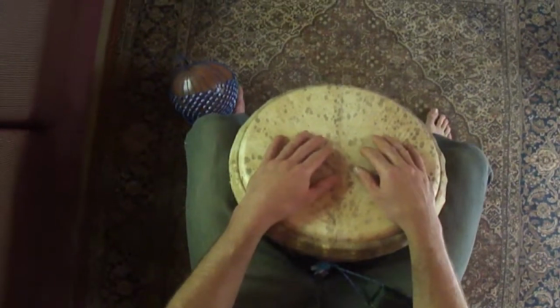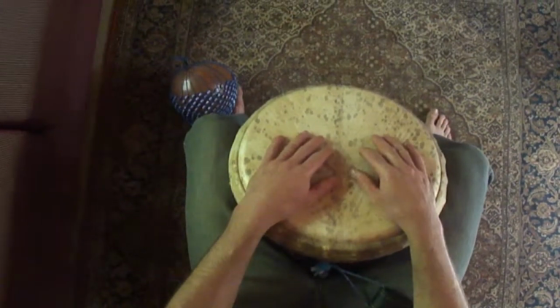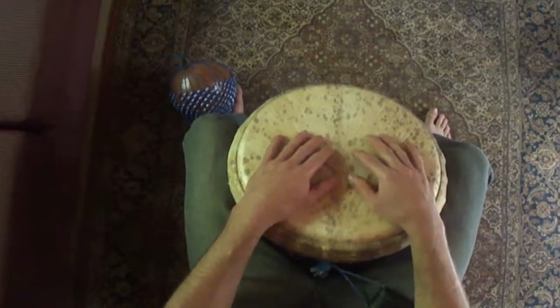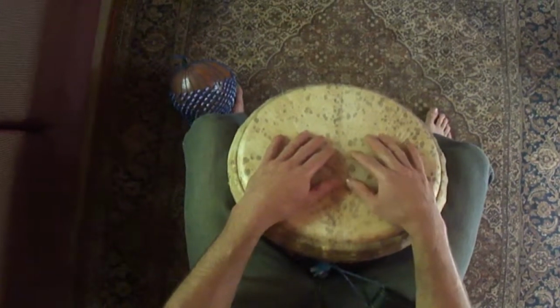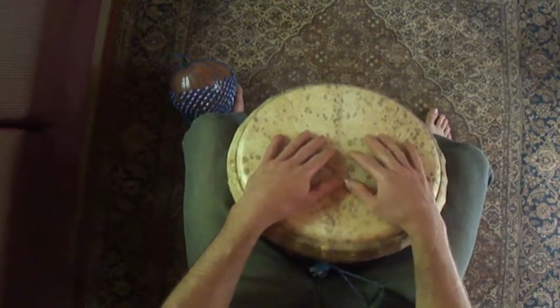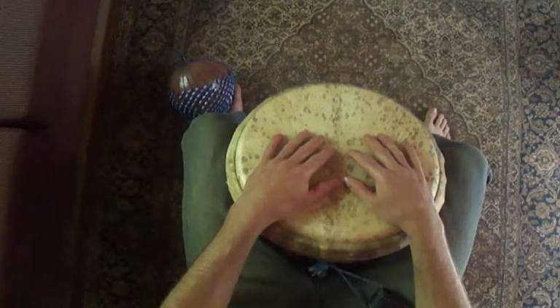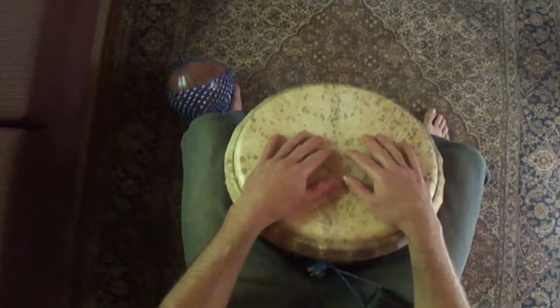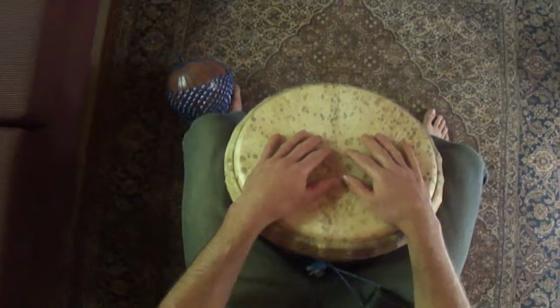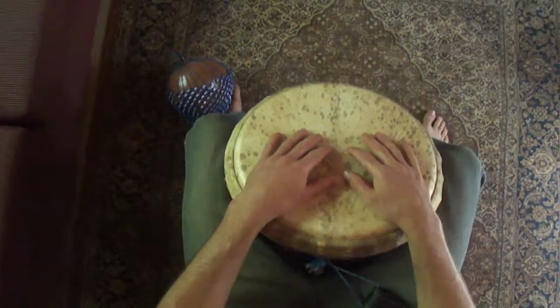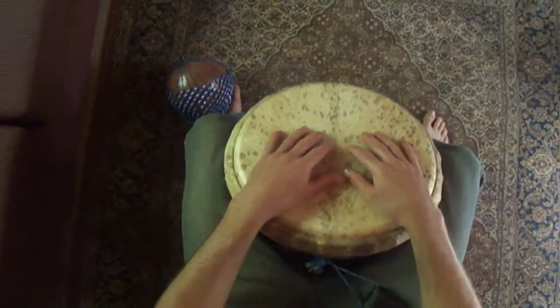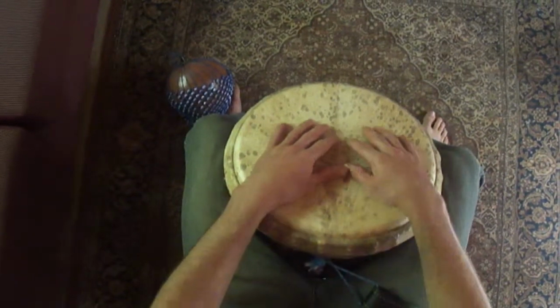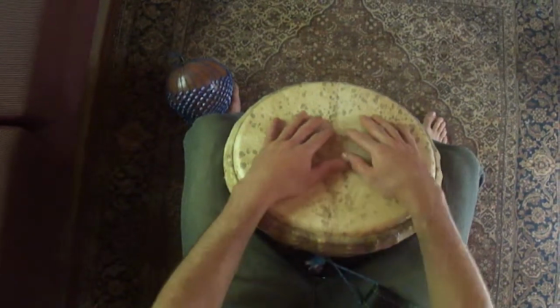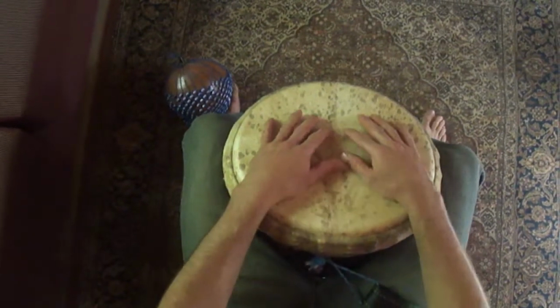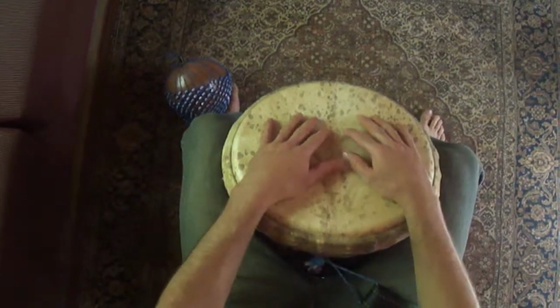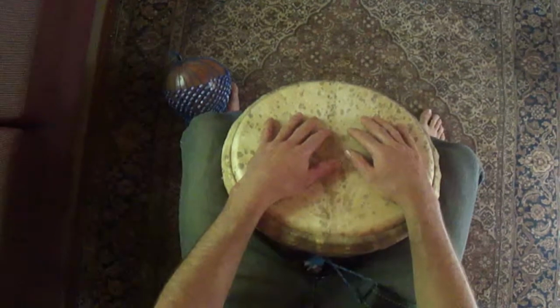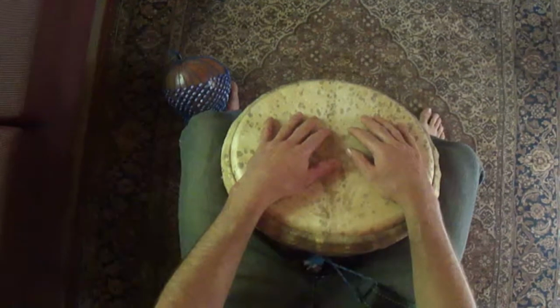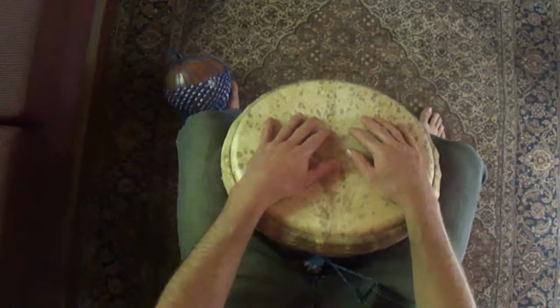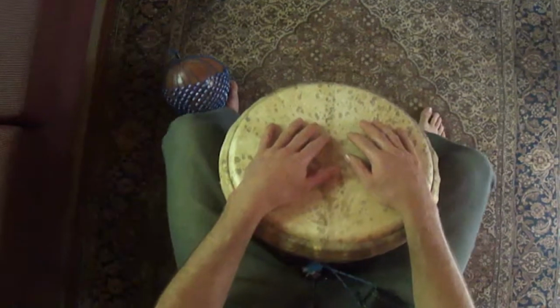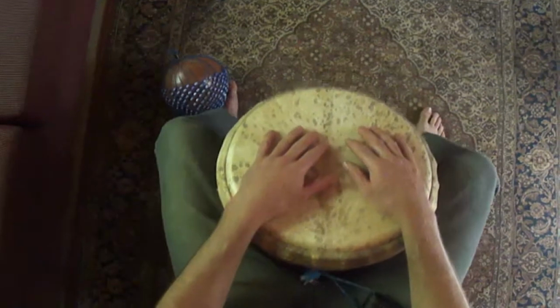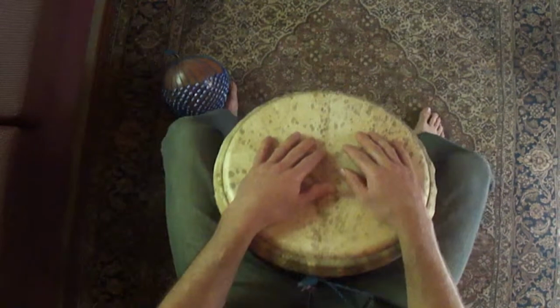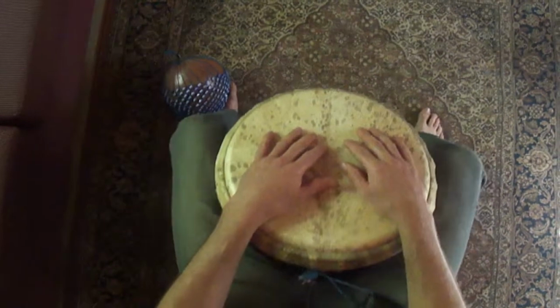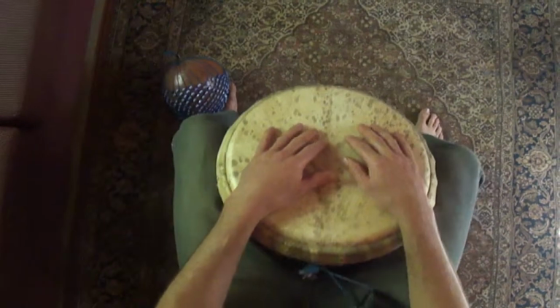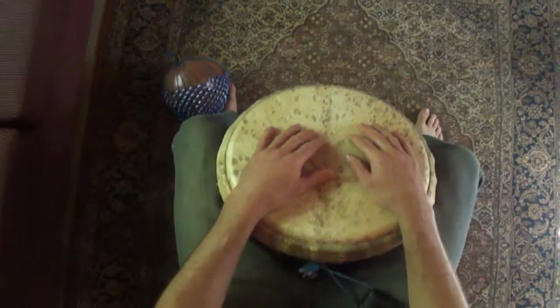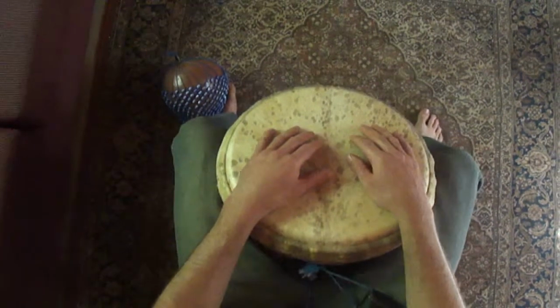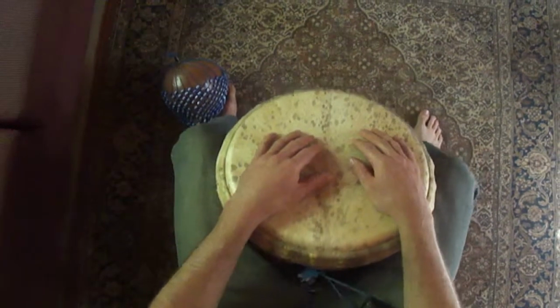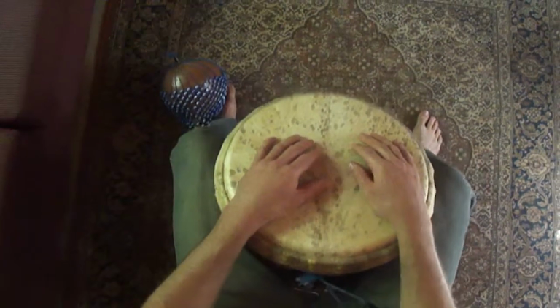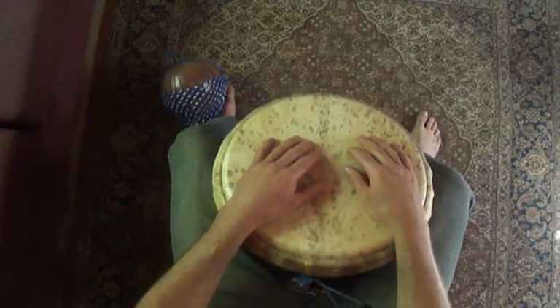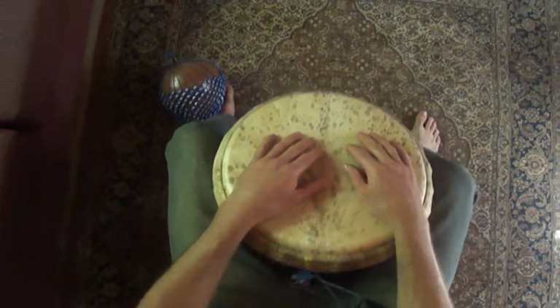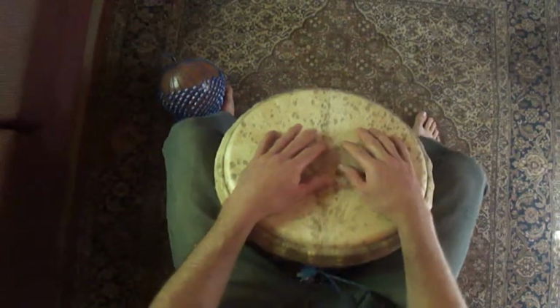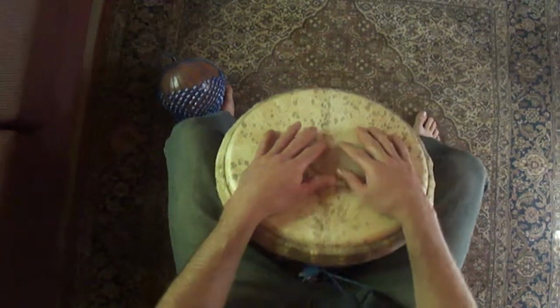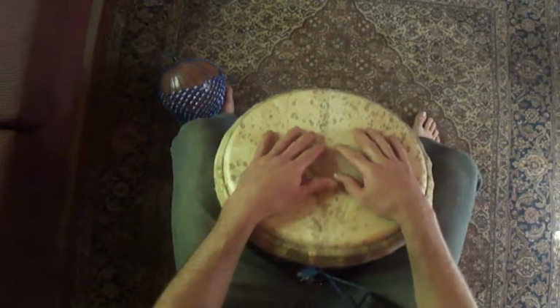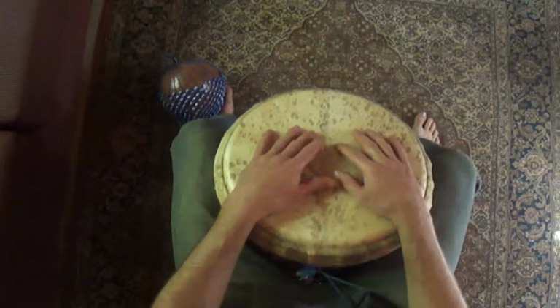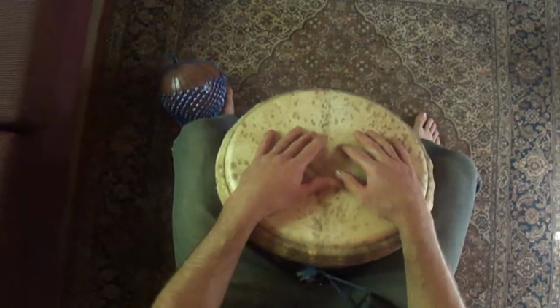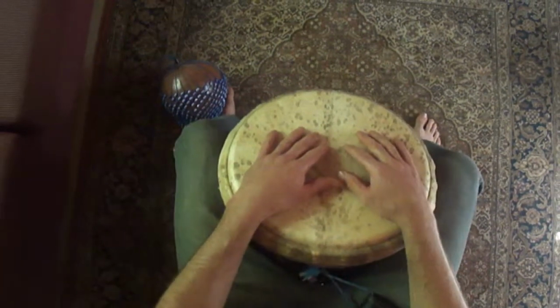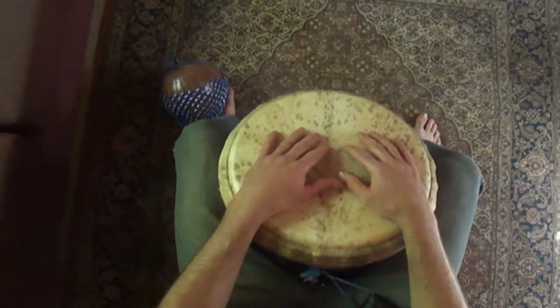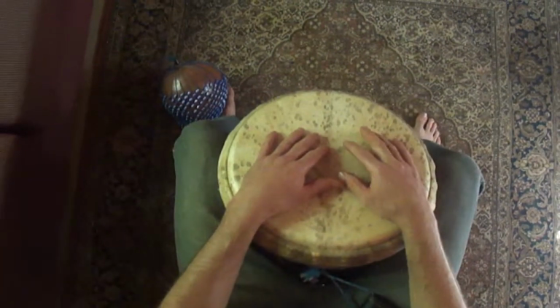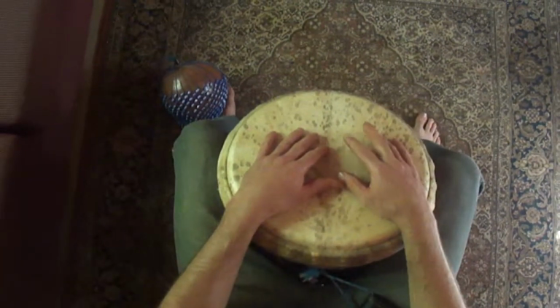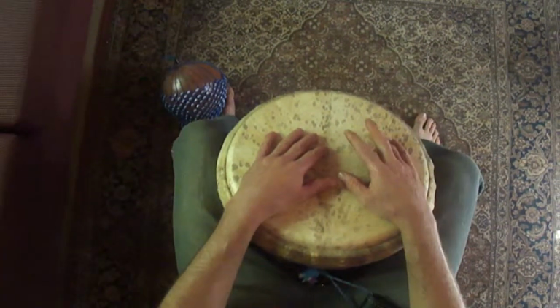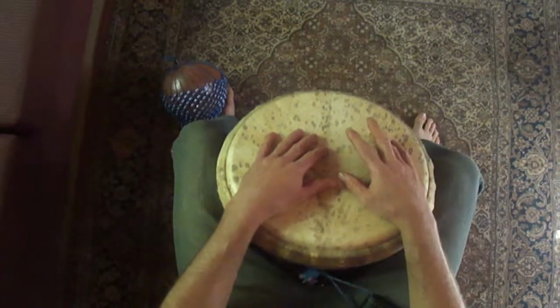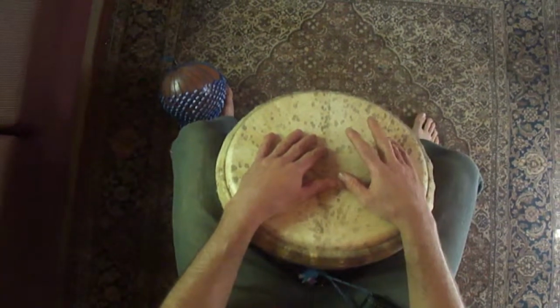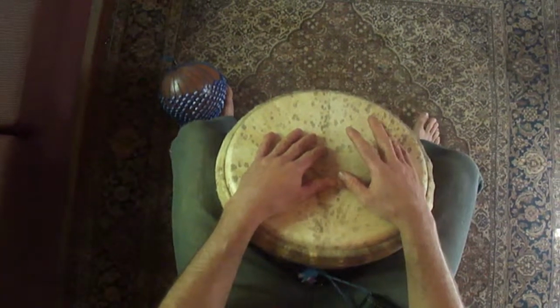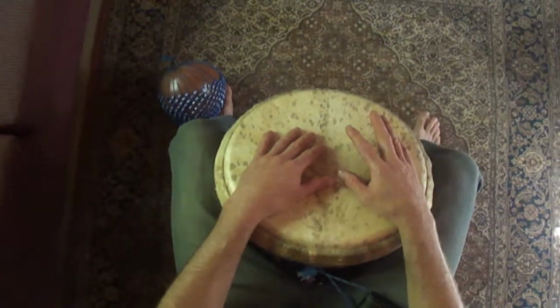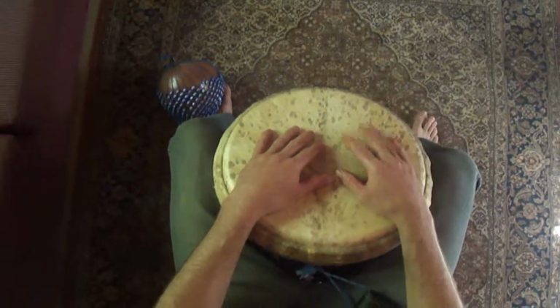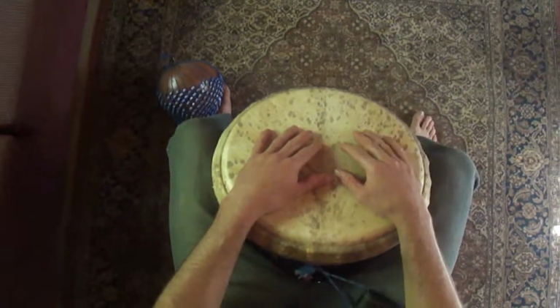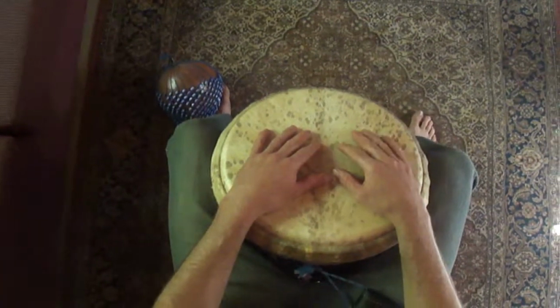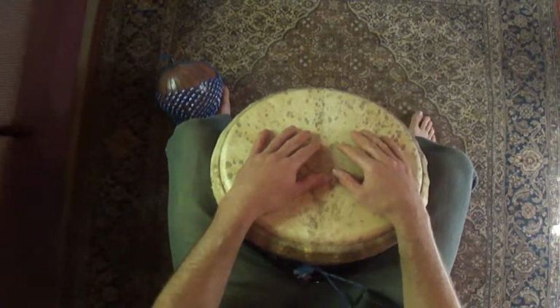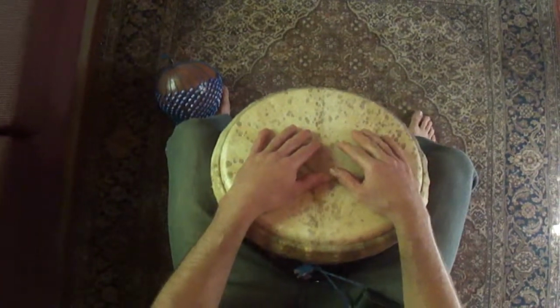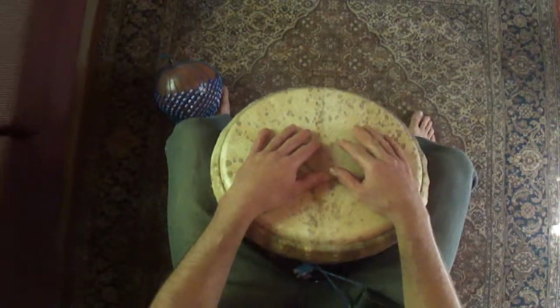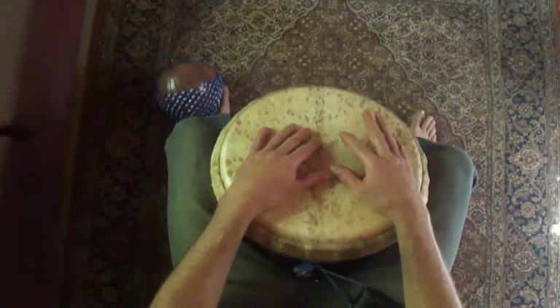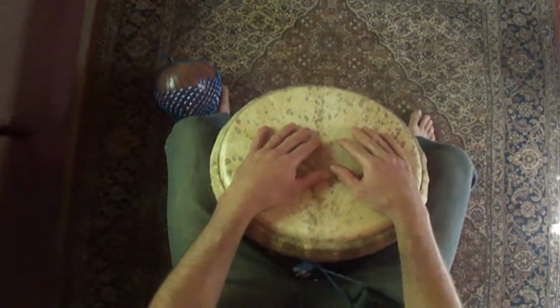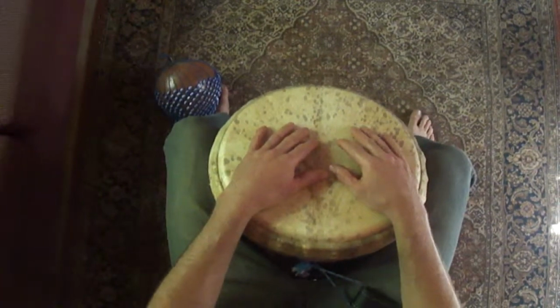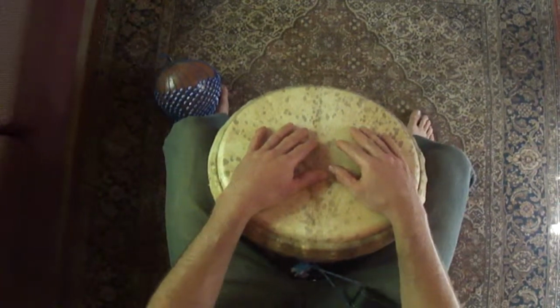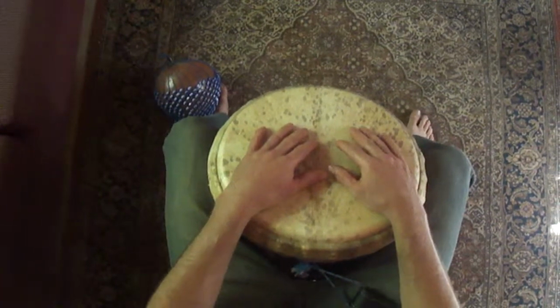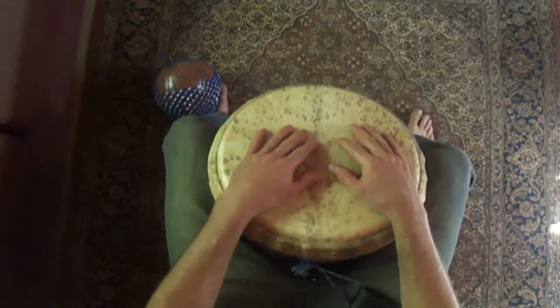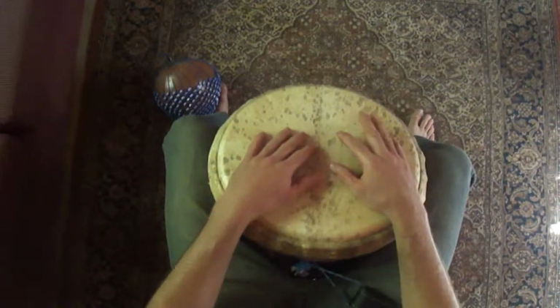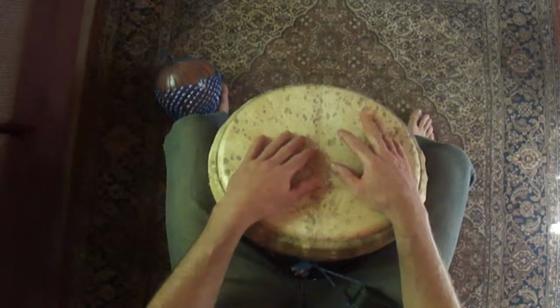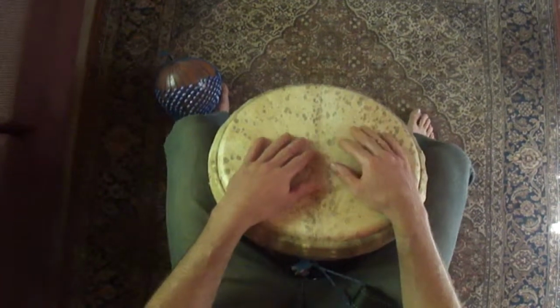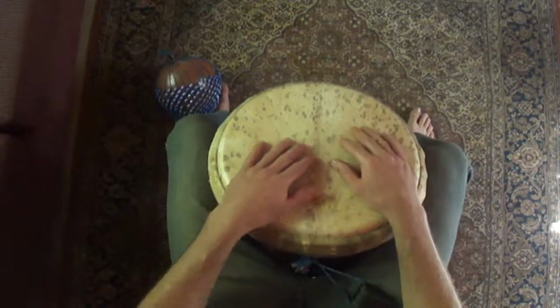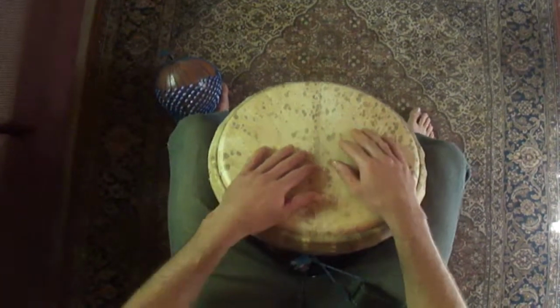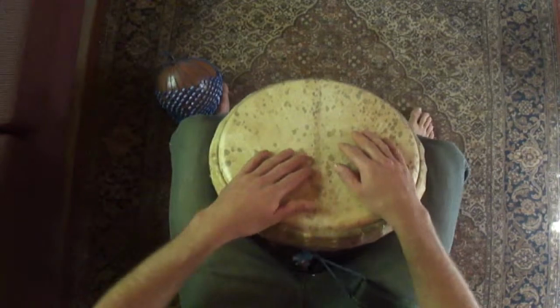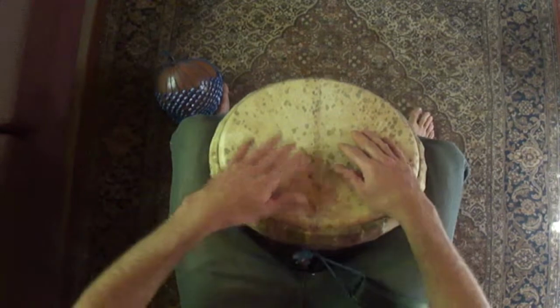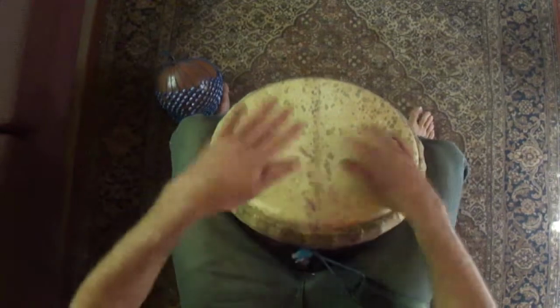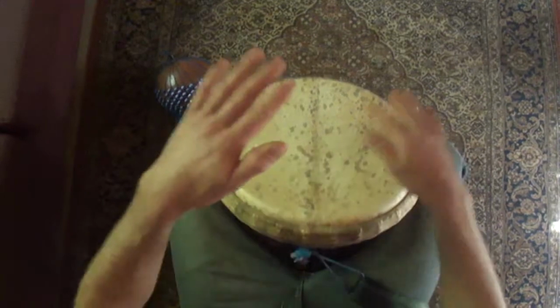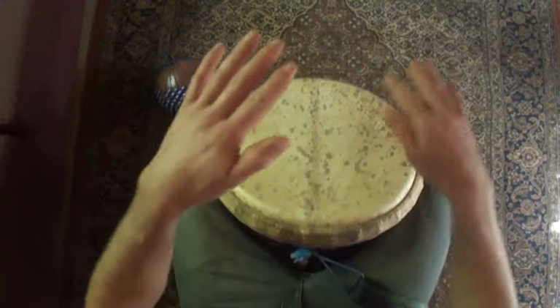So the first one is like this and we're going to go left, right, left, right. 1, 2, 3, 4.